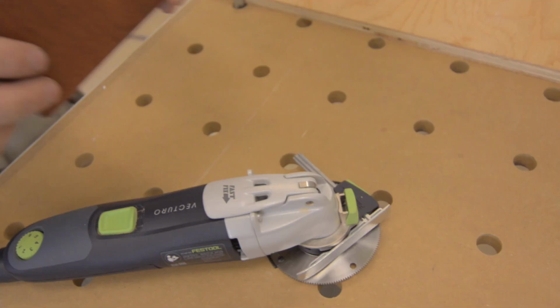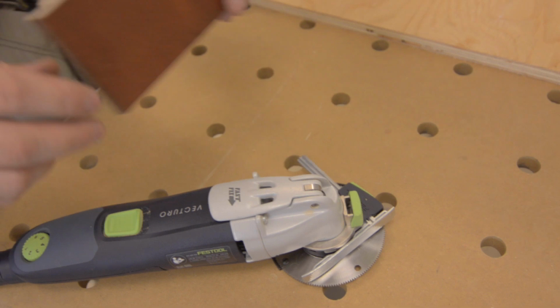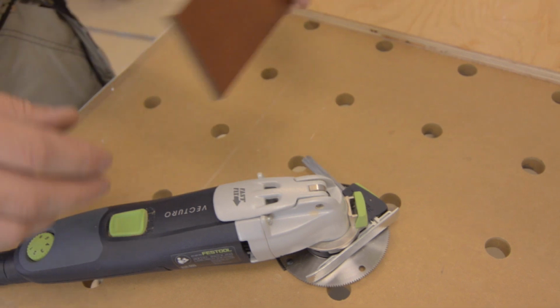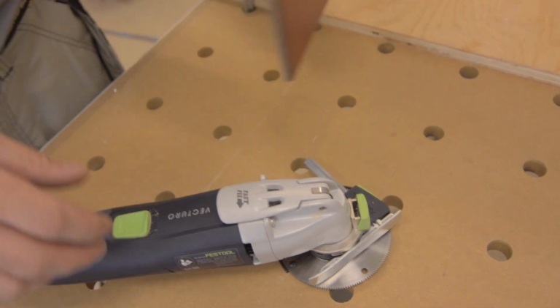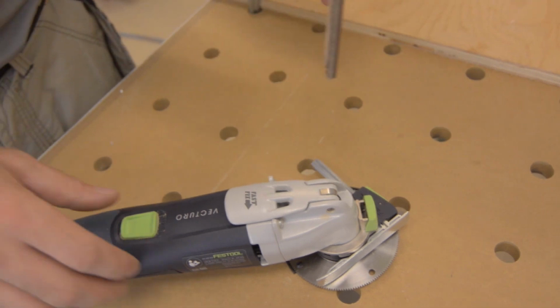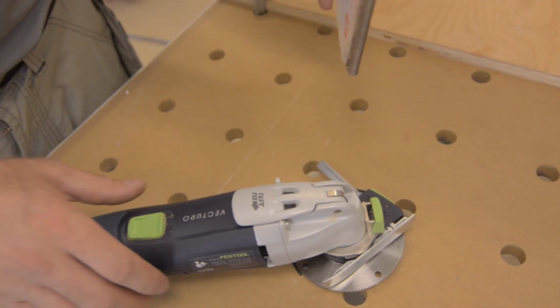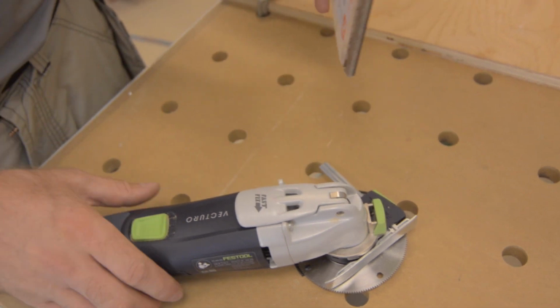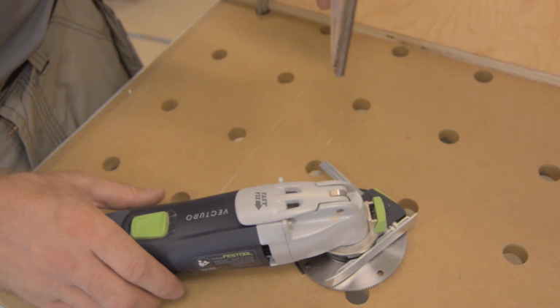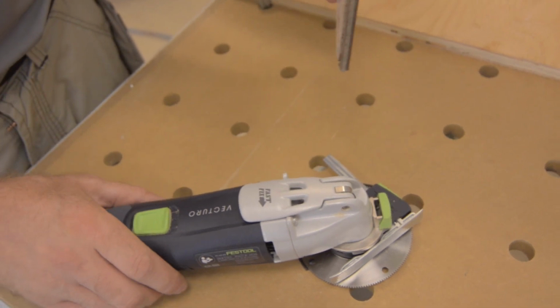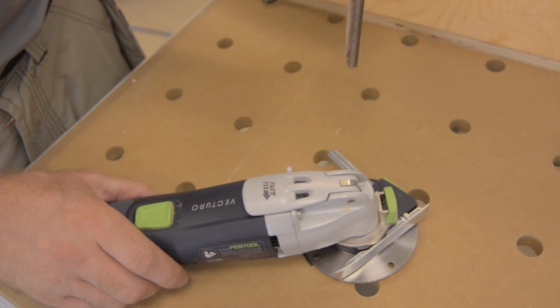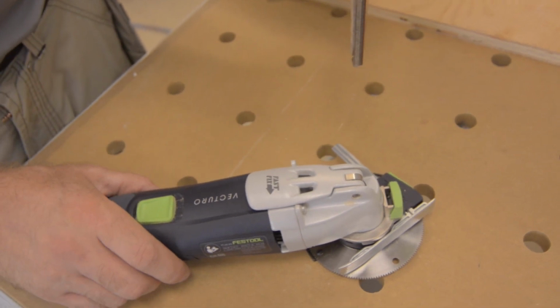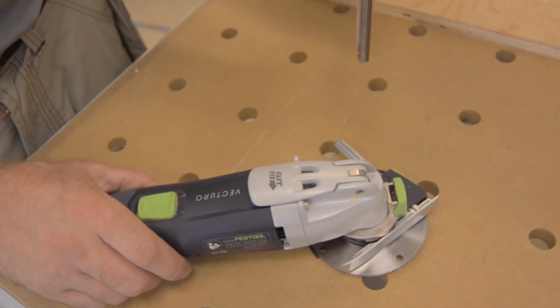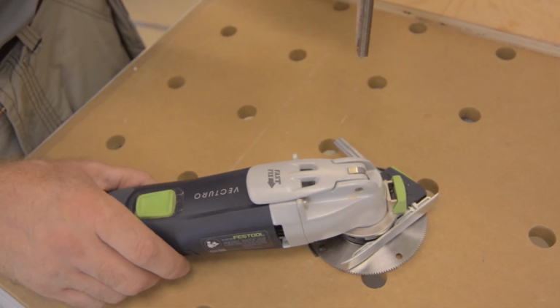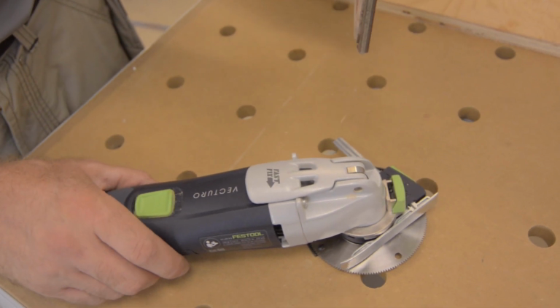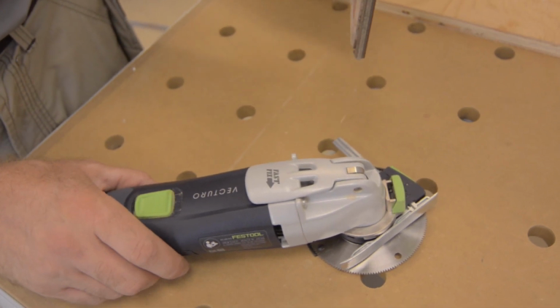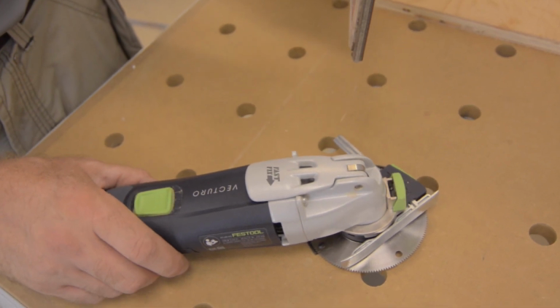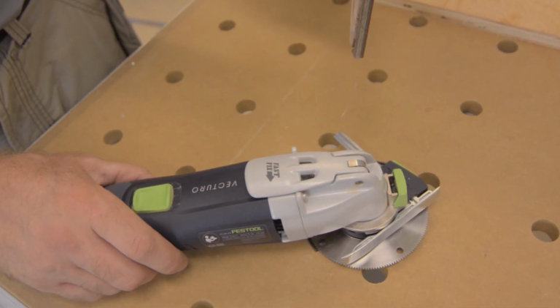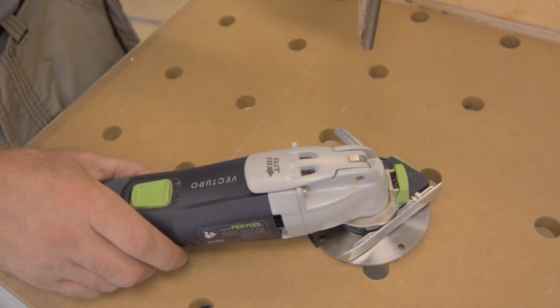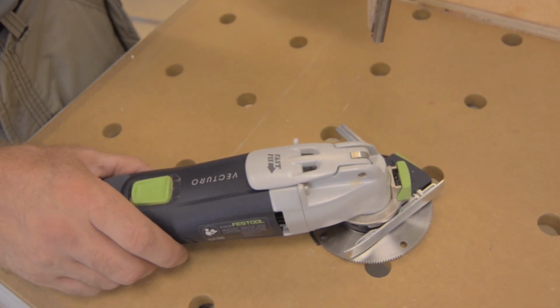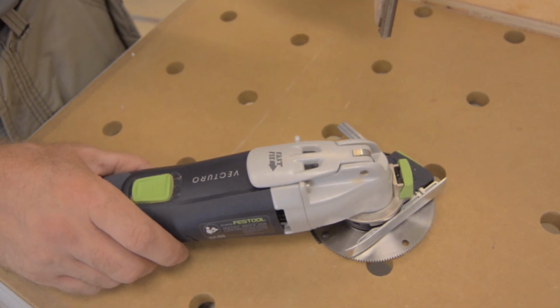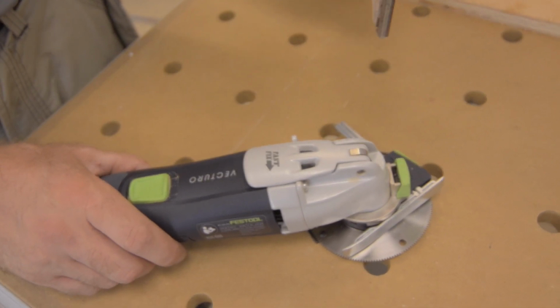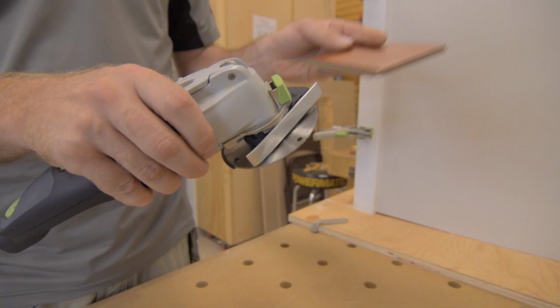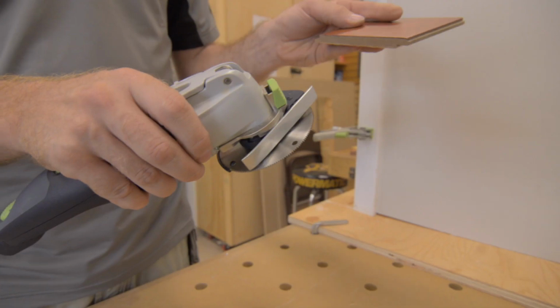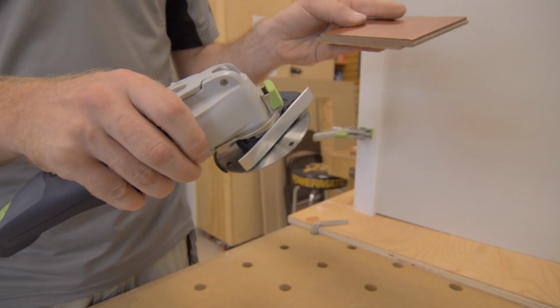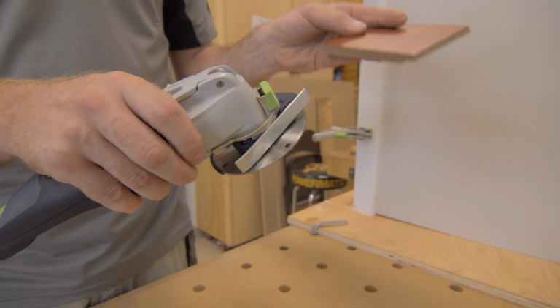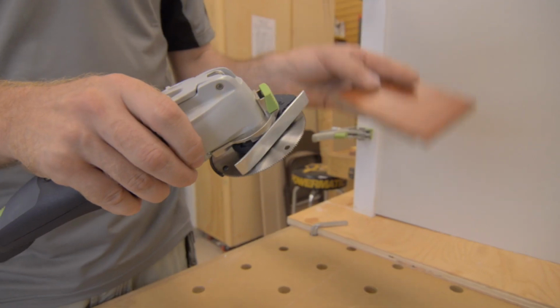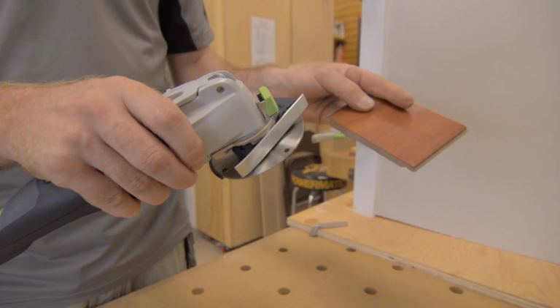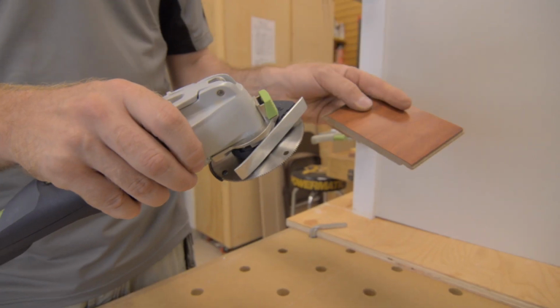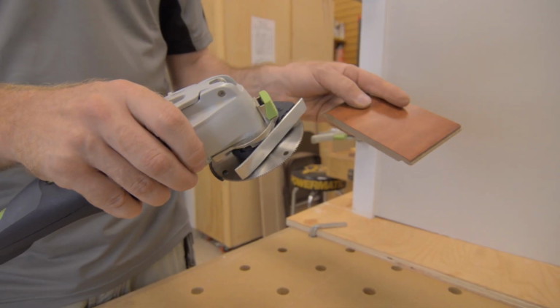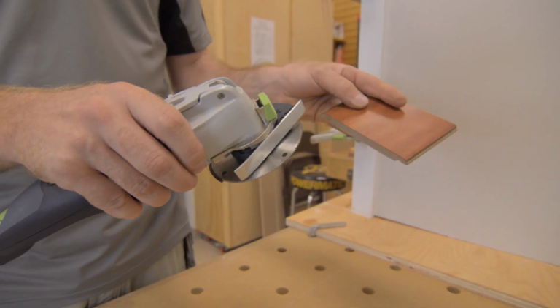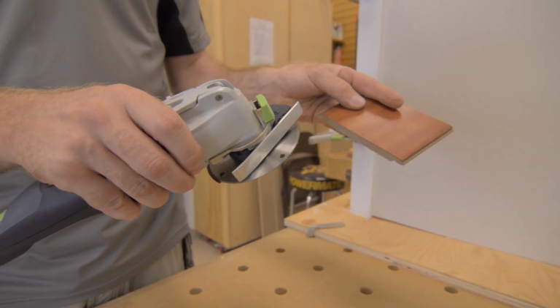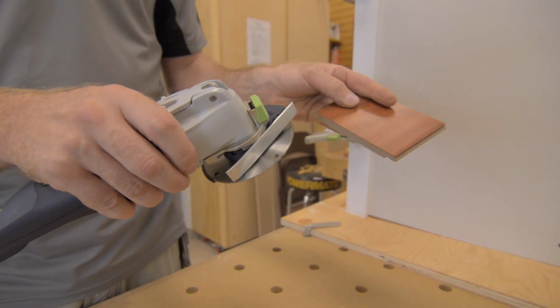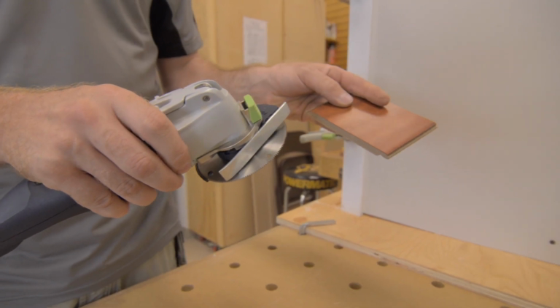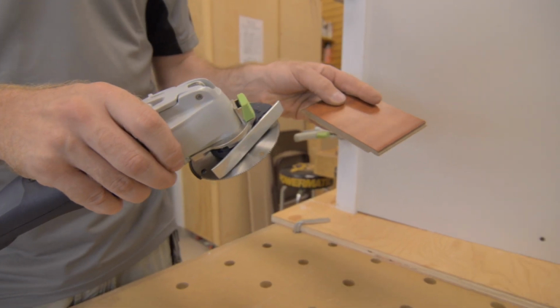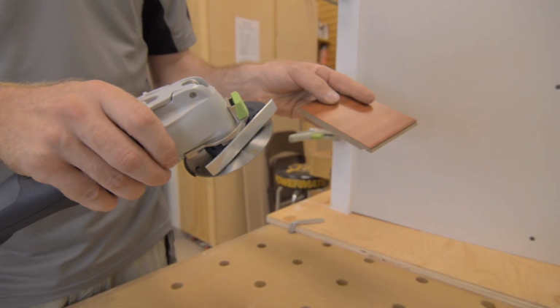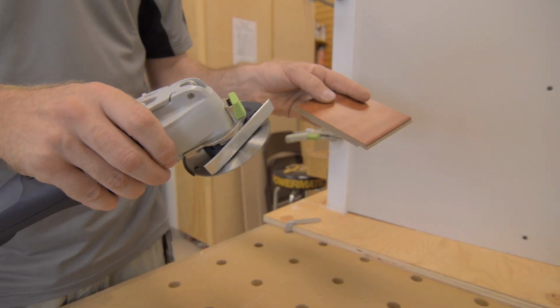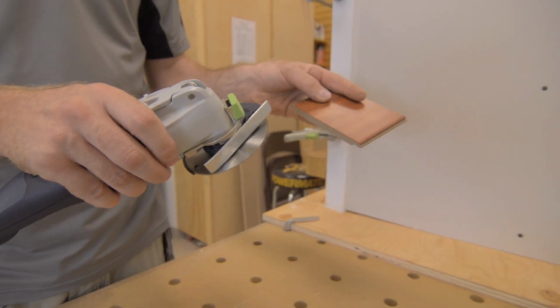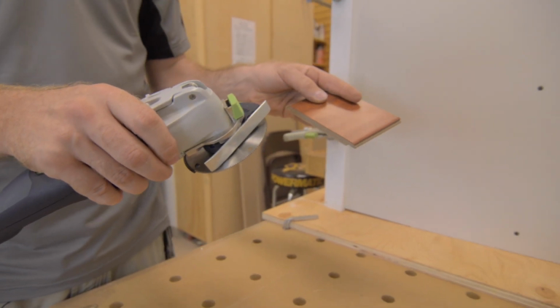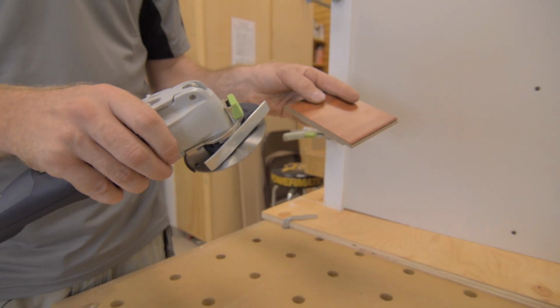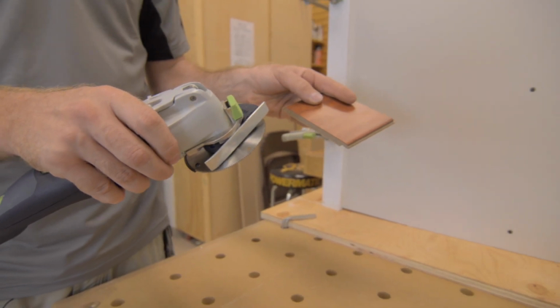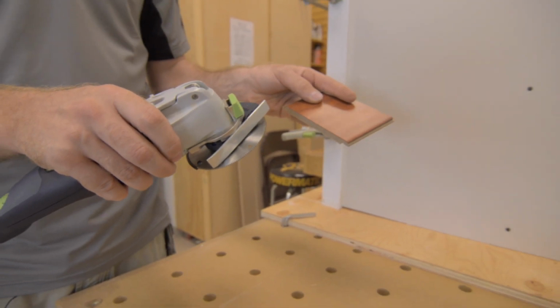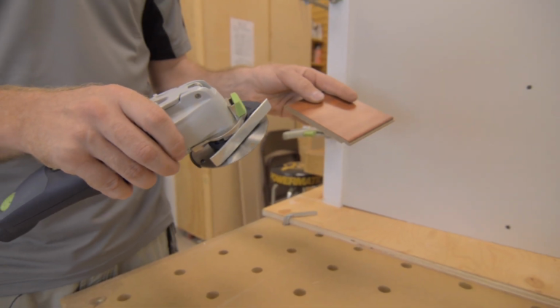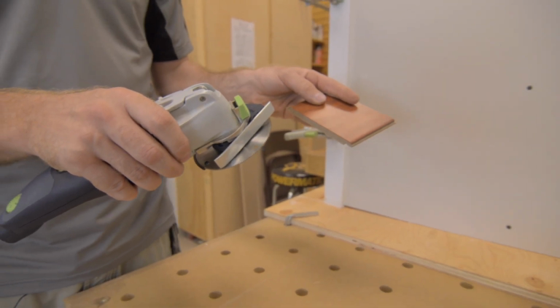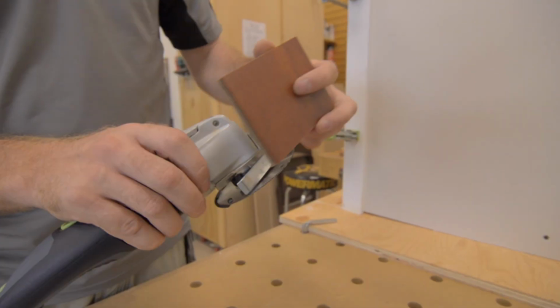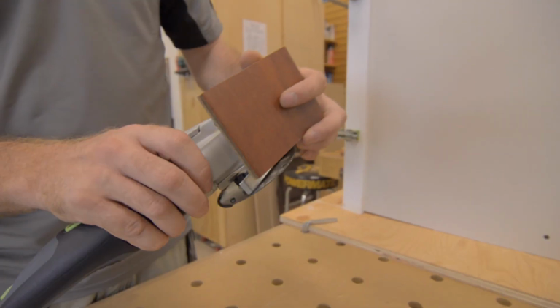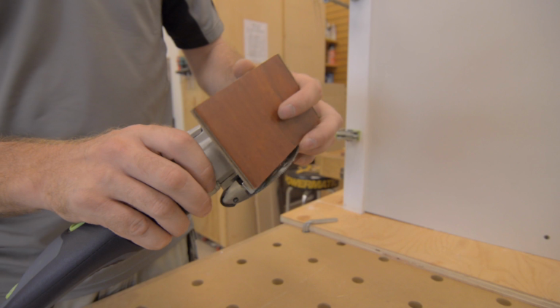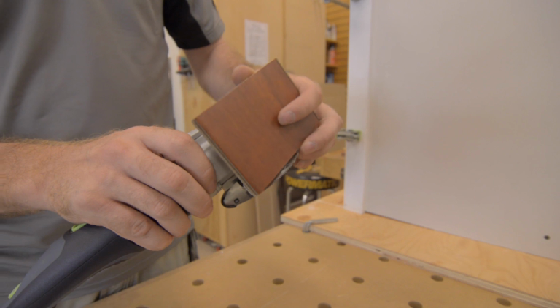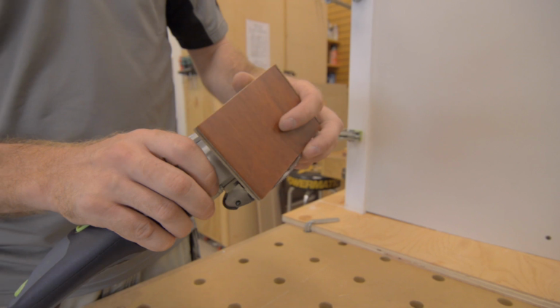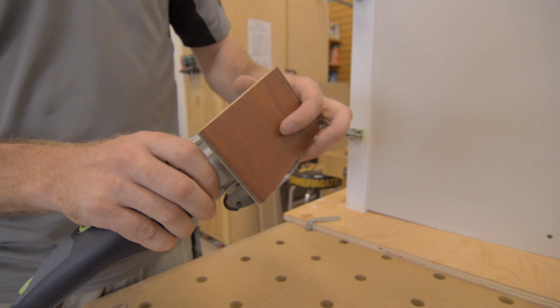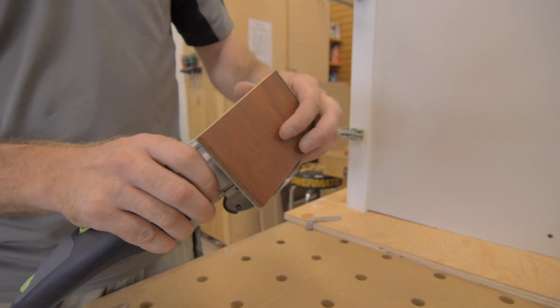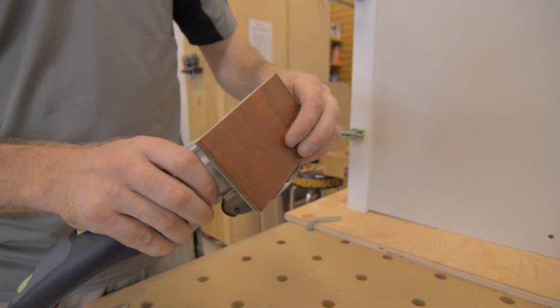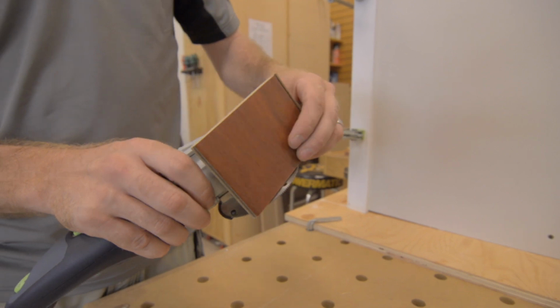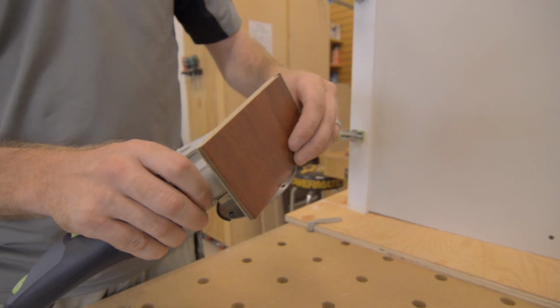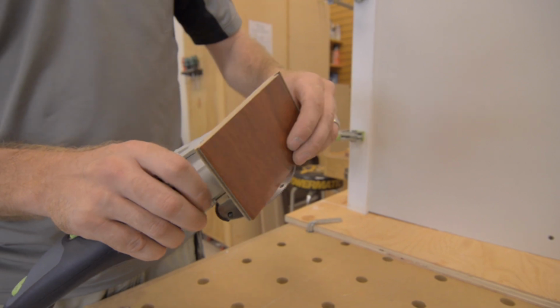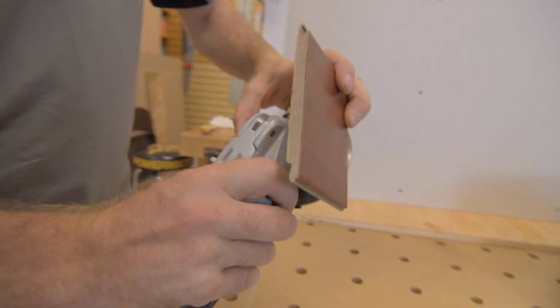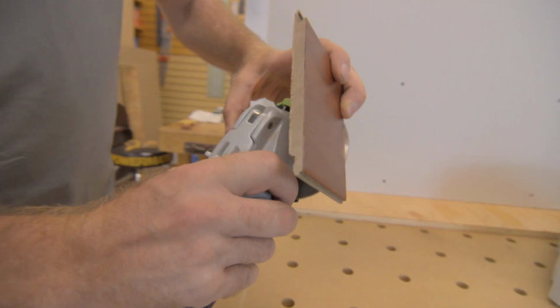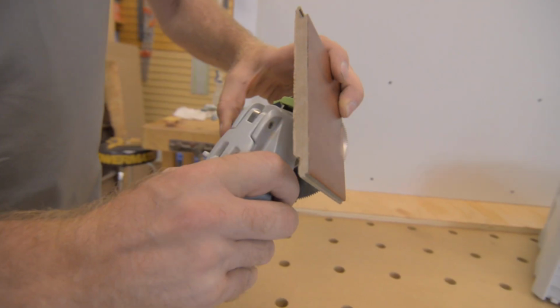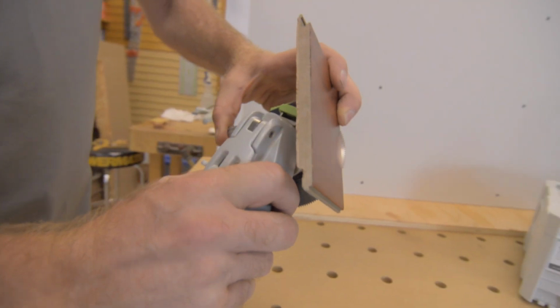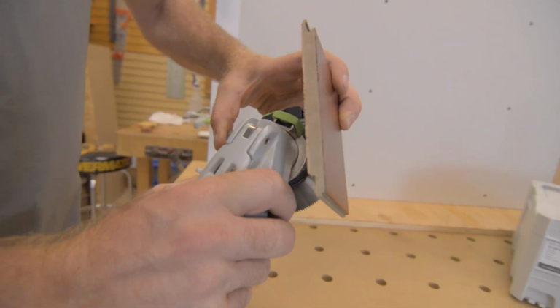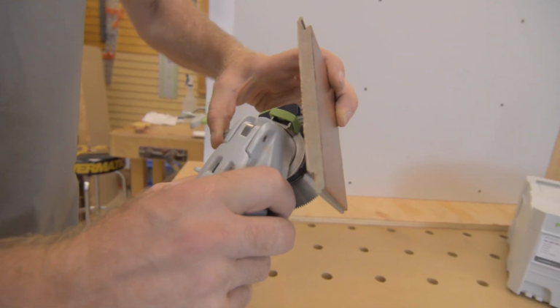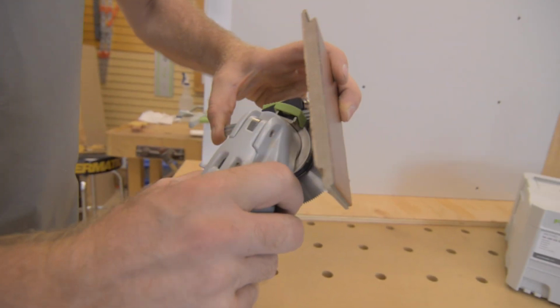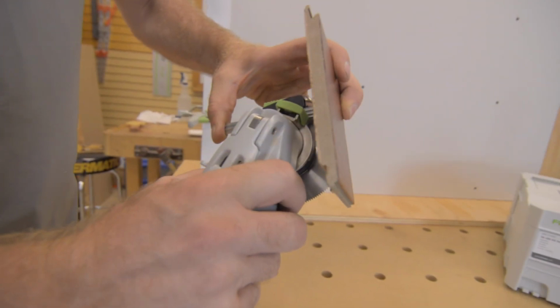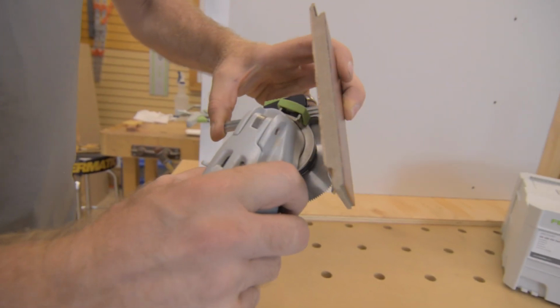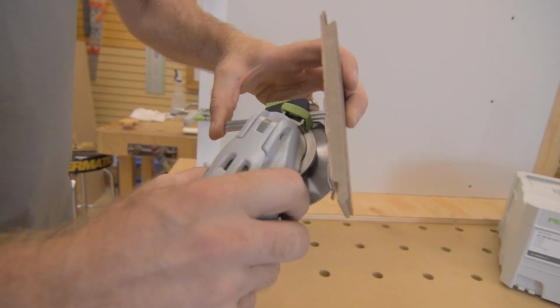The depth stop with the shoe is great for cutting thin or any material of flooring if you want to cut it flush with the wall.